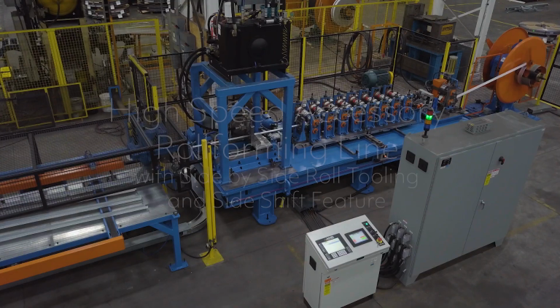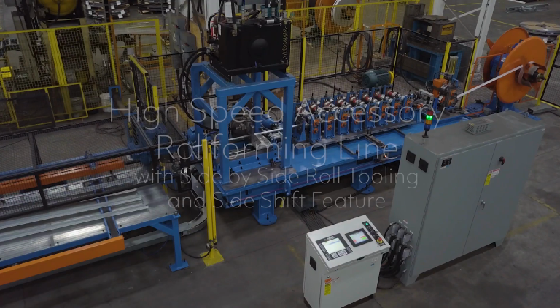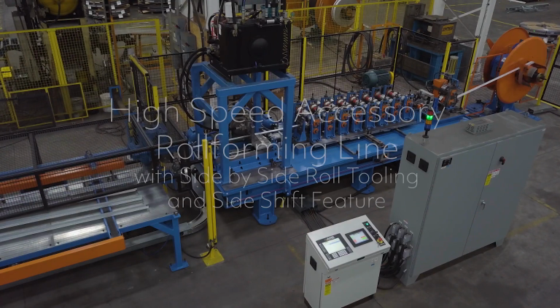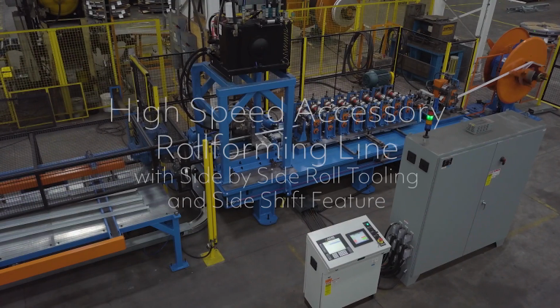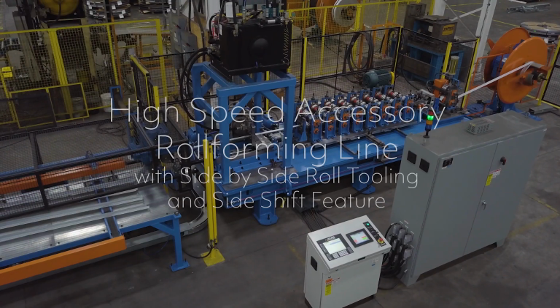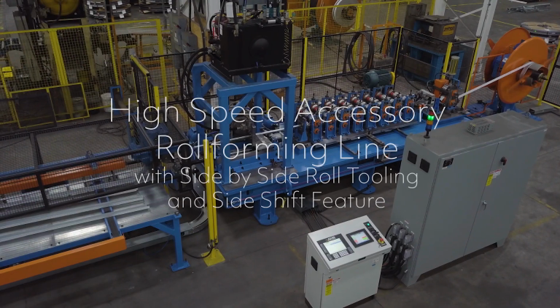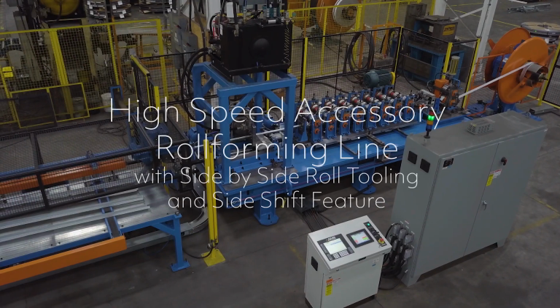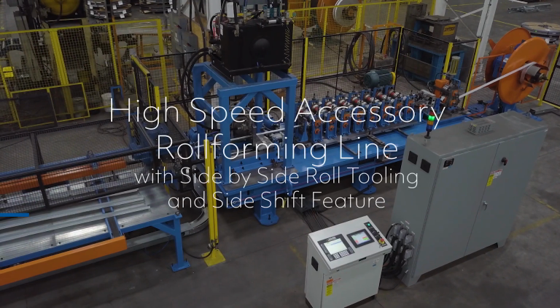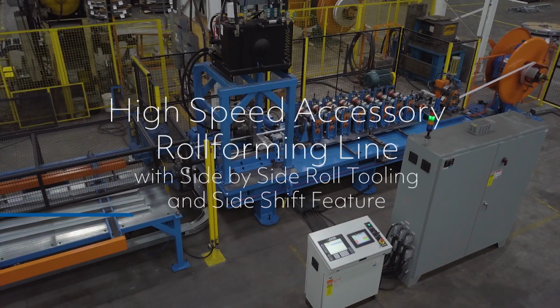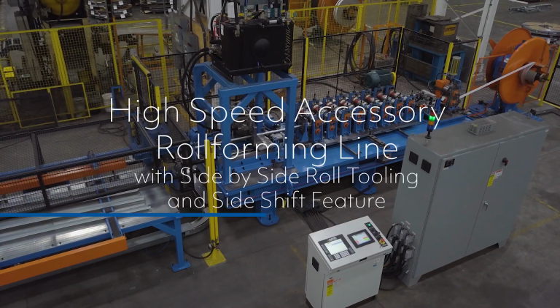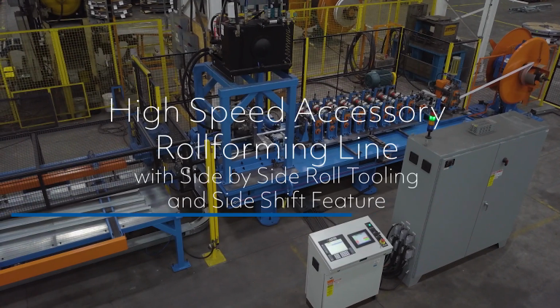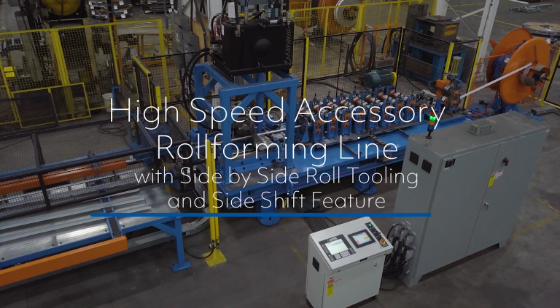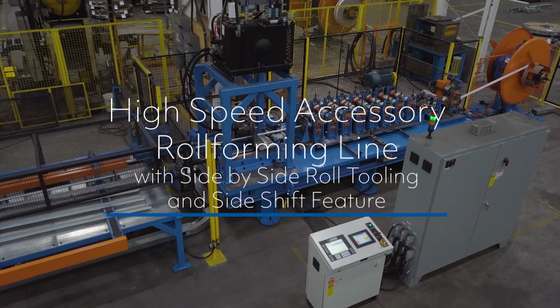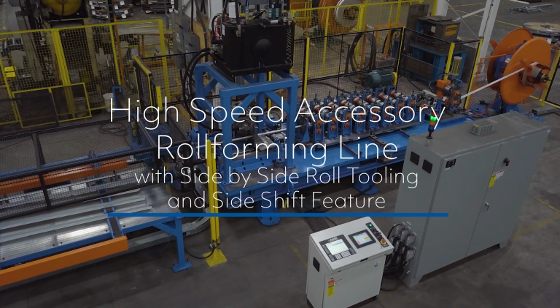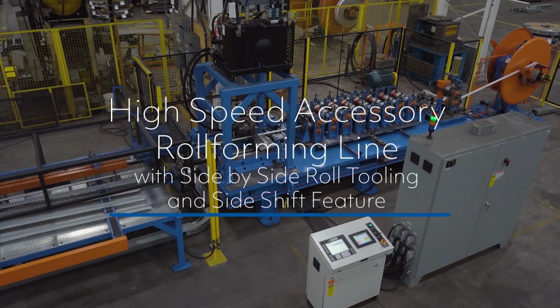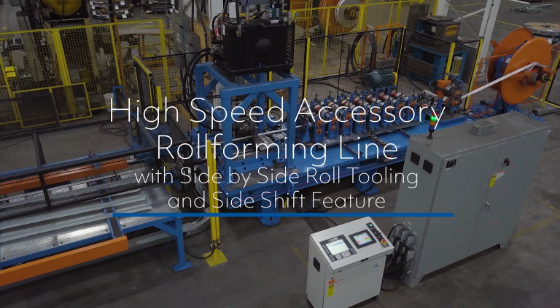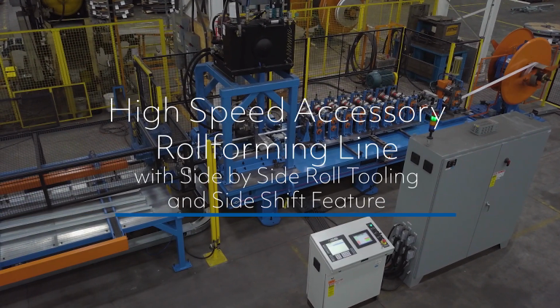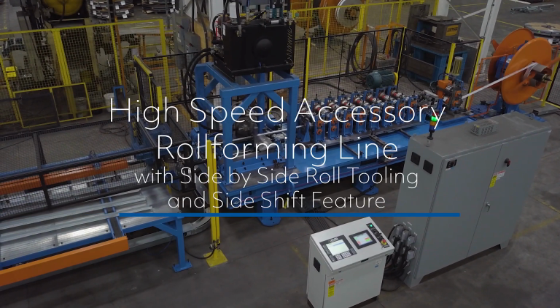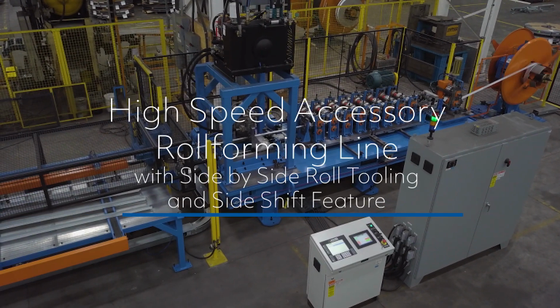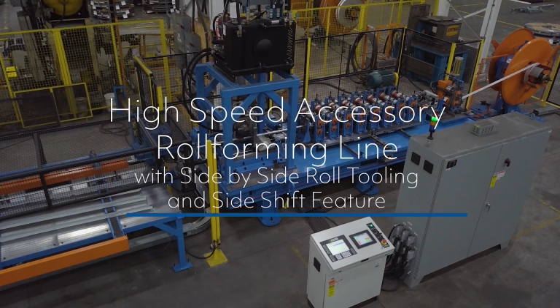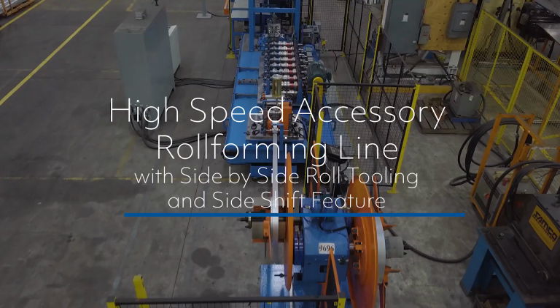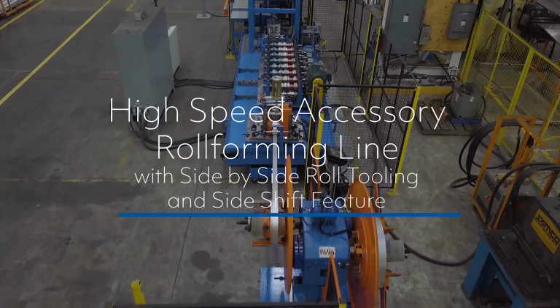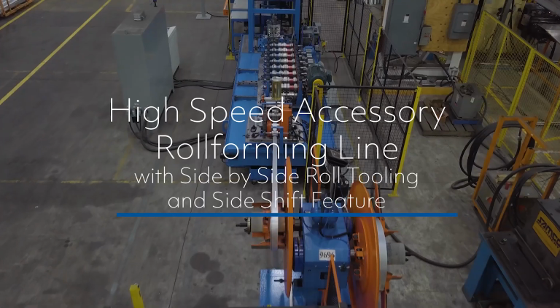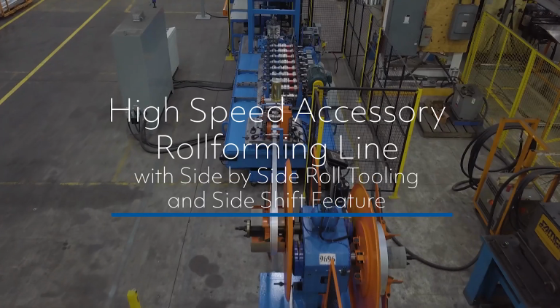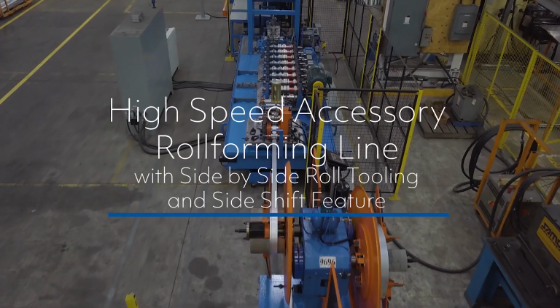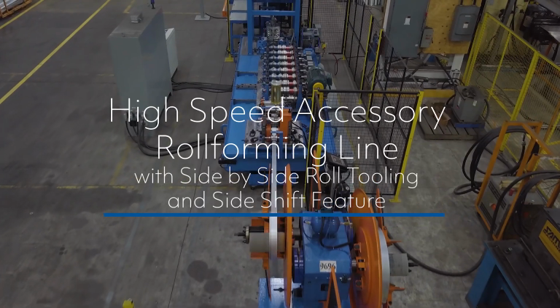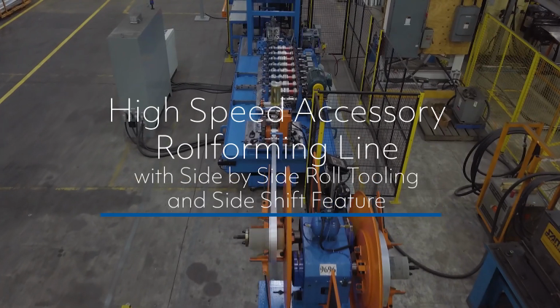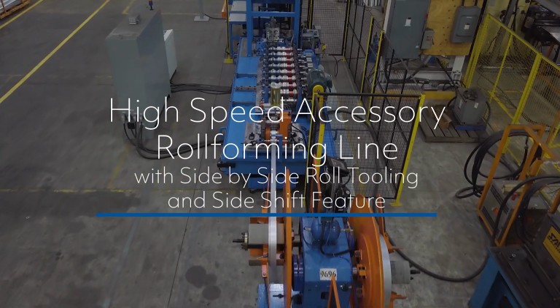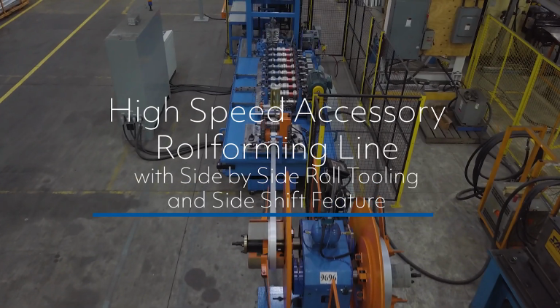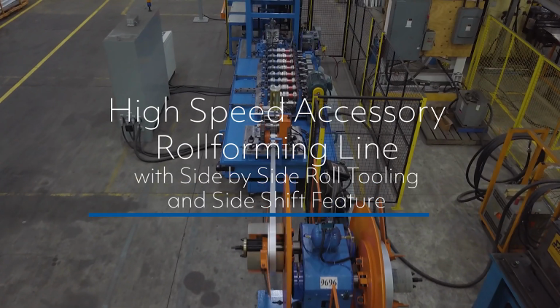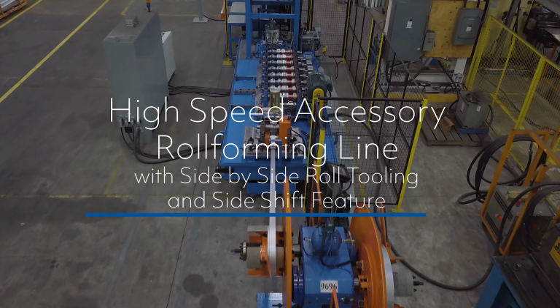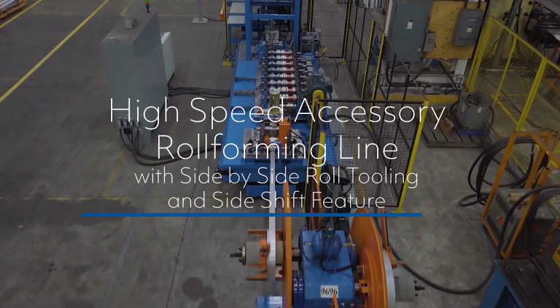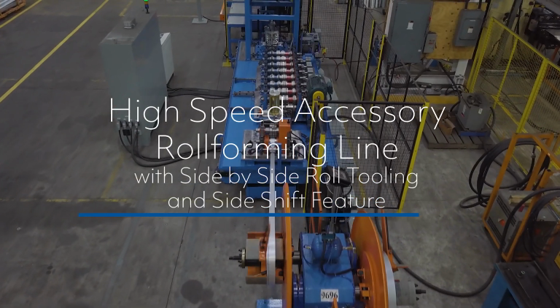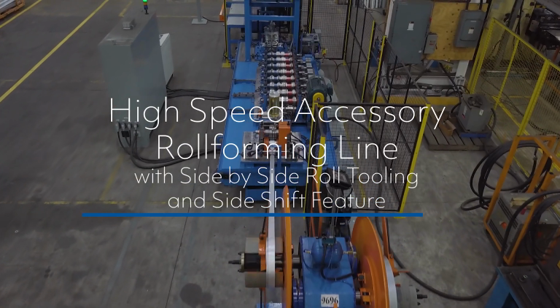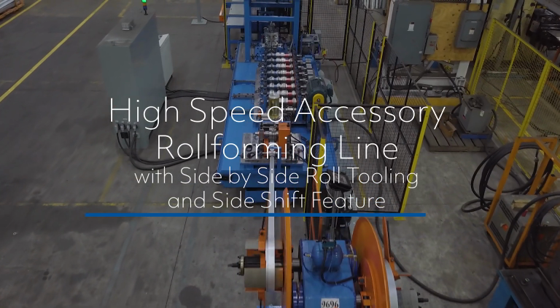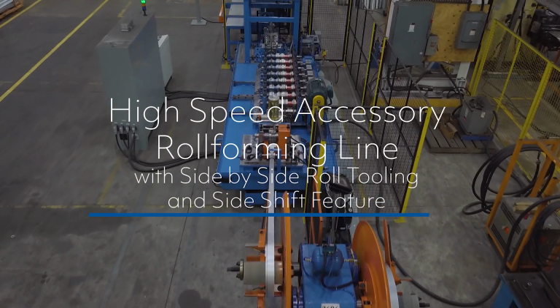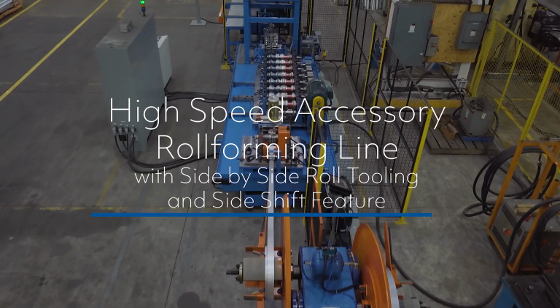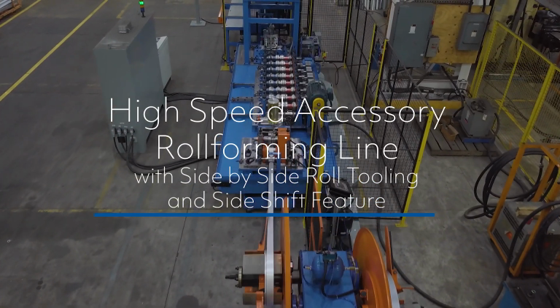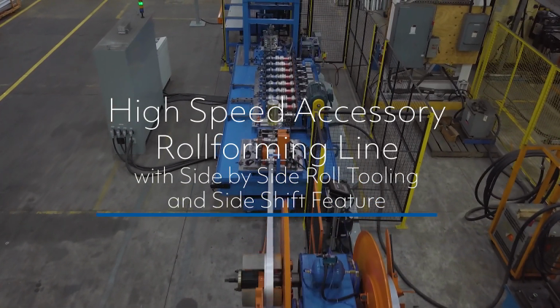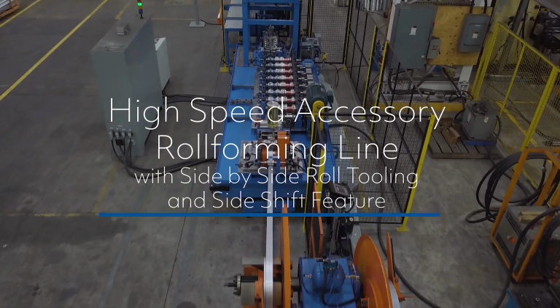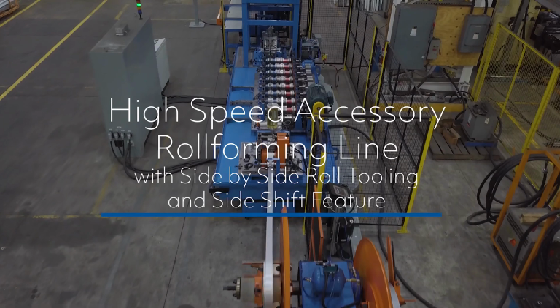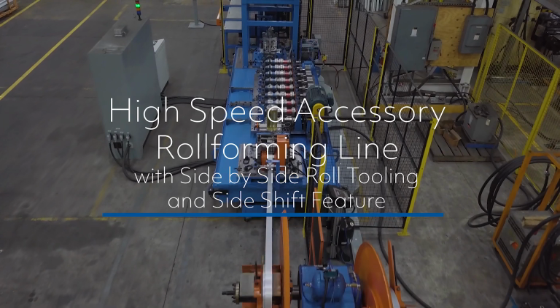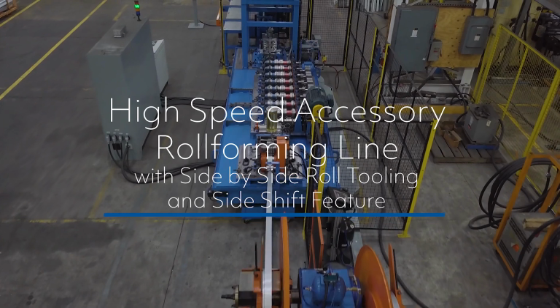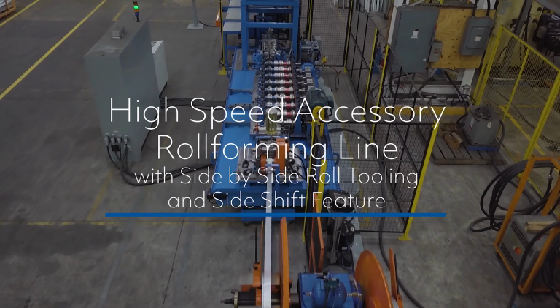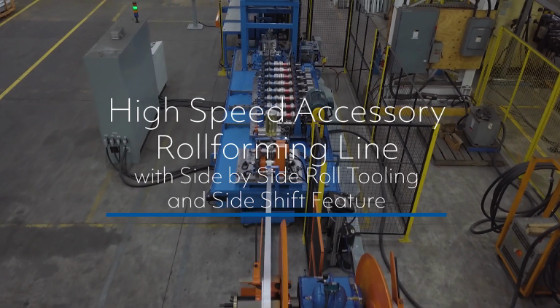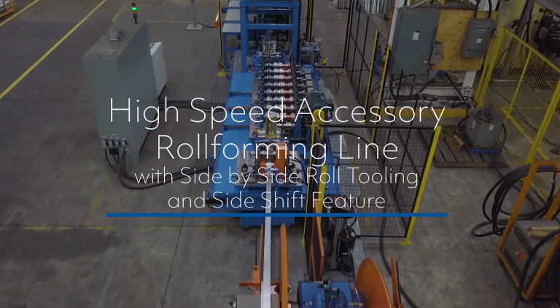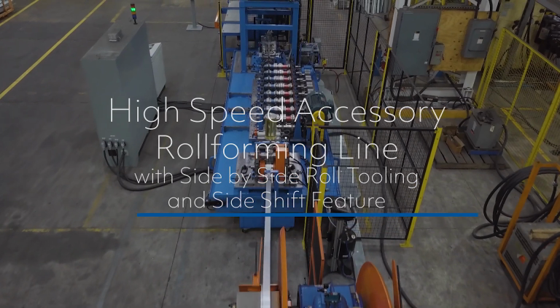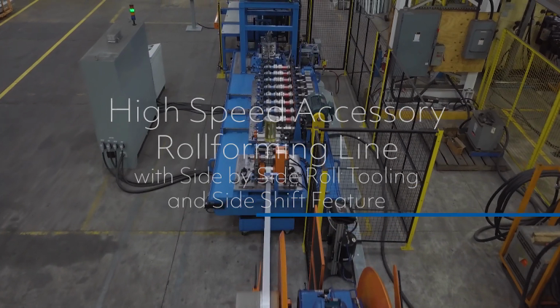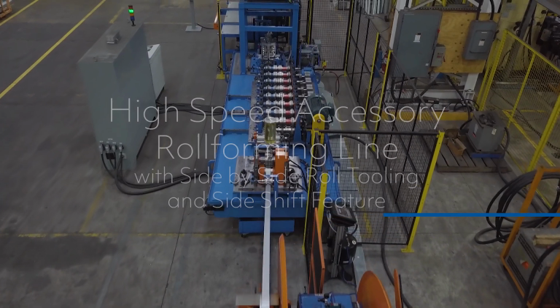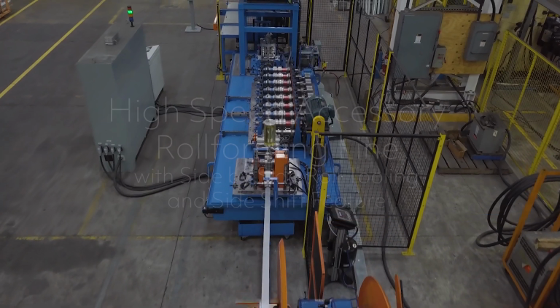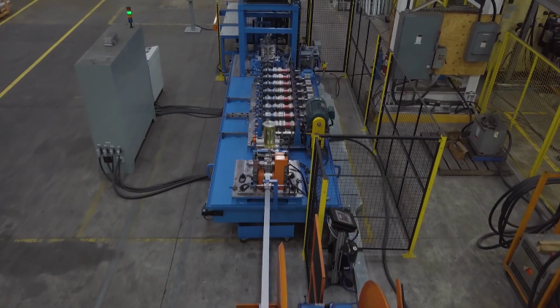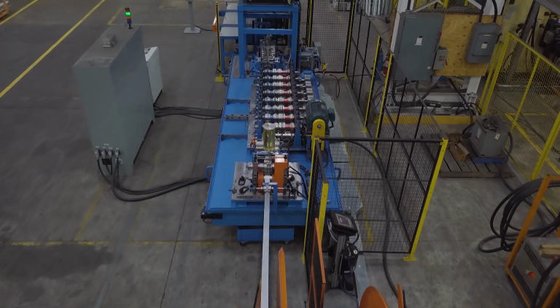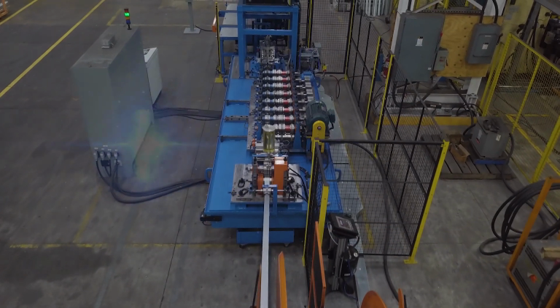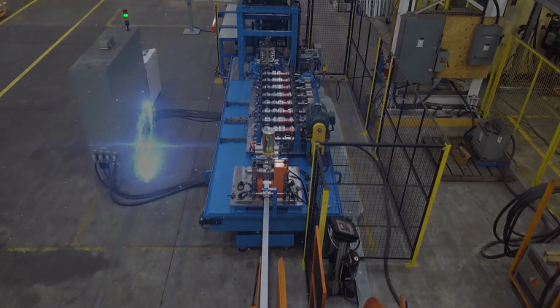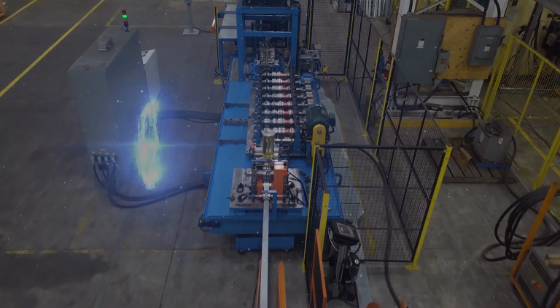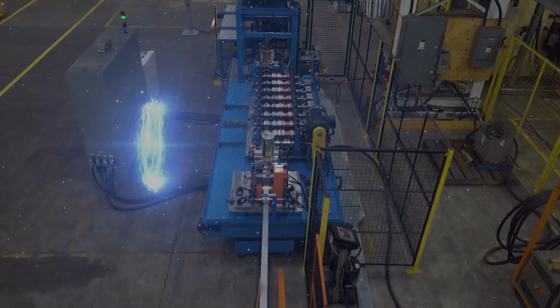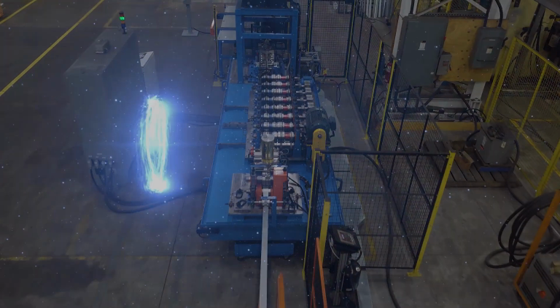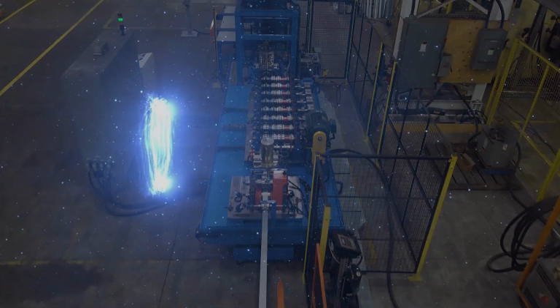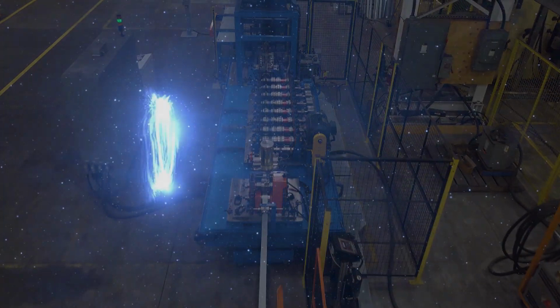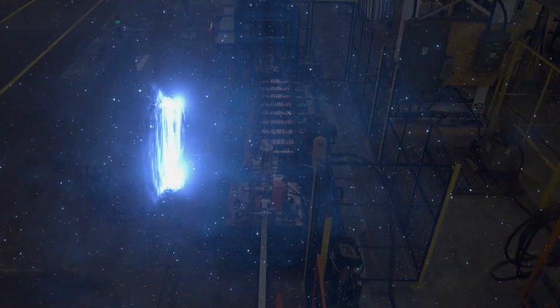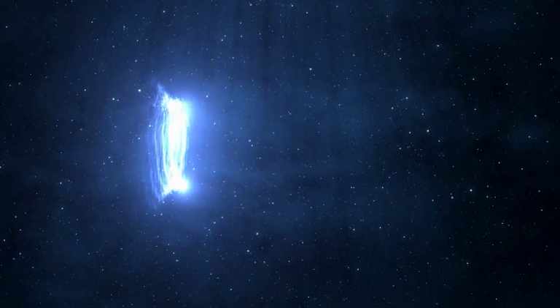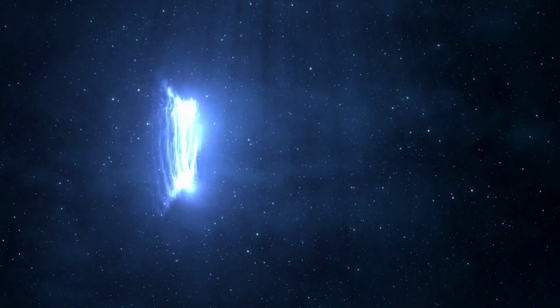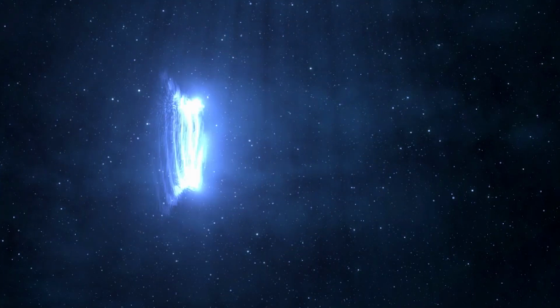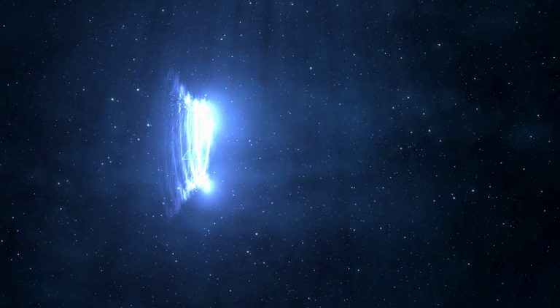The high-speed accessory roll-forming line with side-by-side roll-tooling and side-shift feature. Another innovation from Samco Machinery.